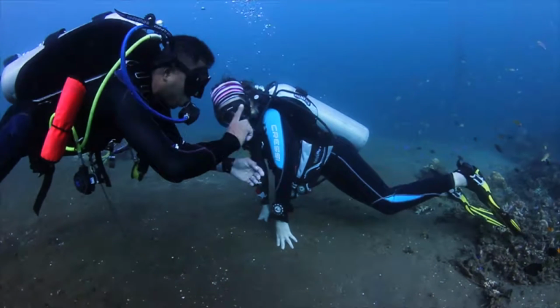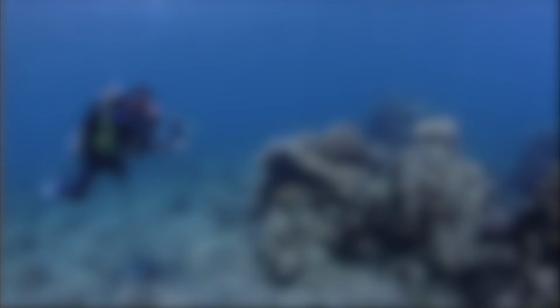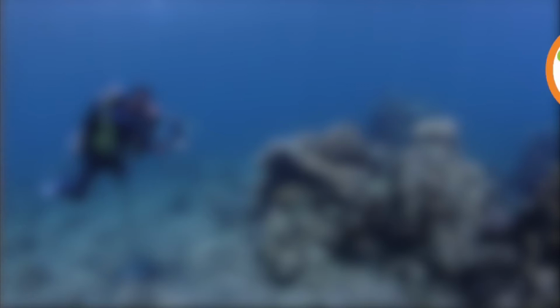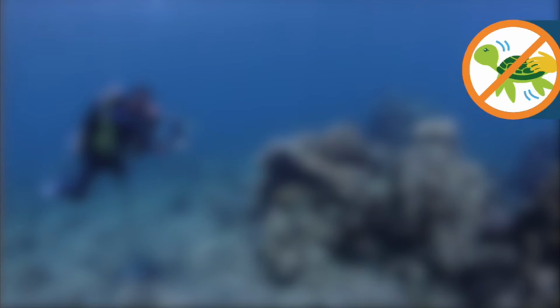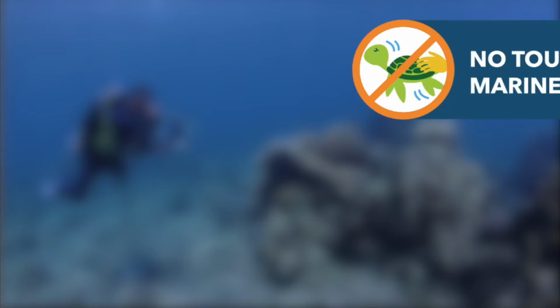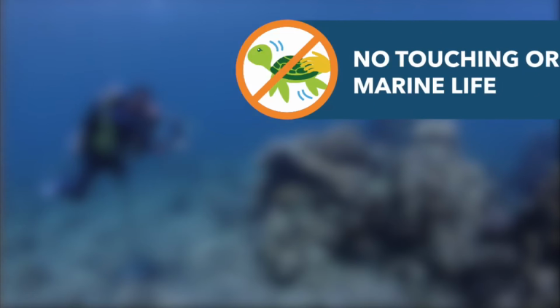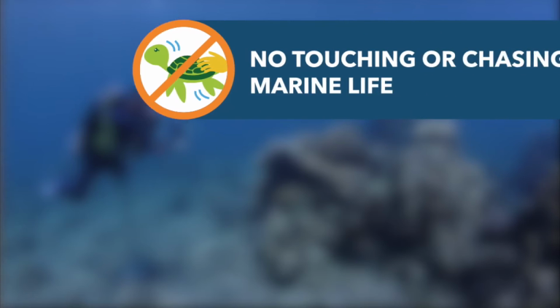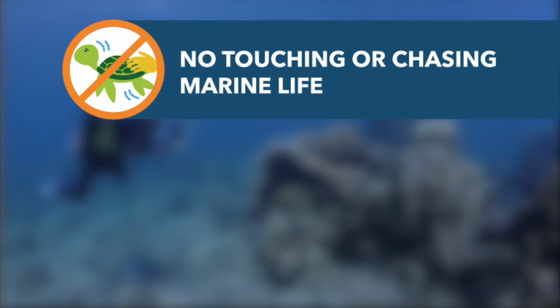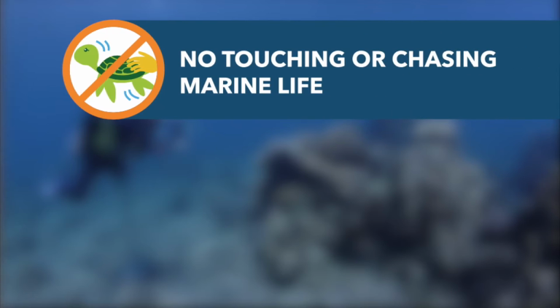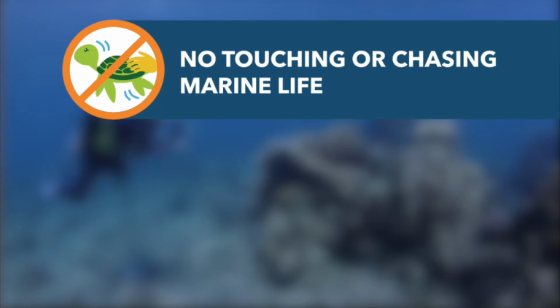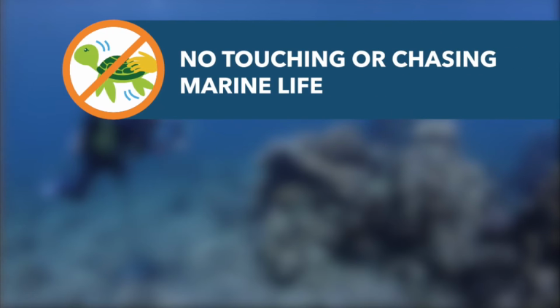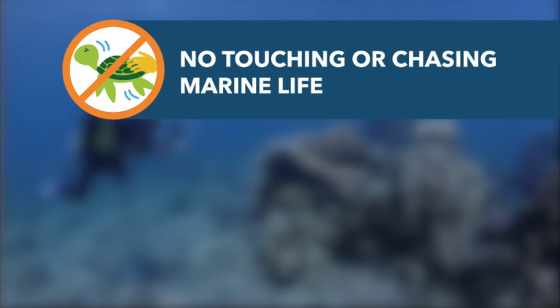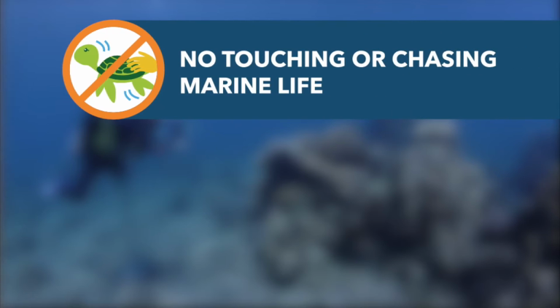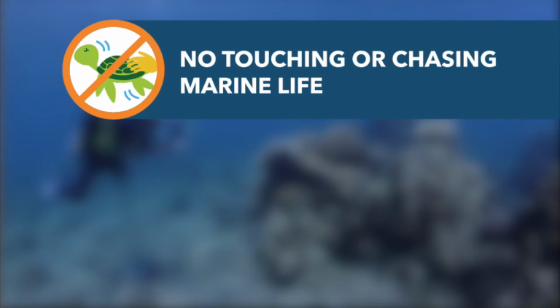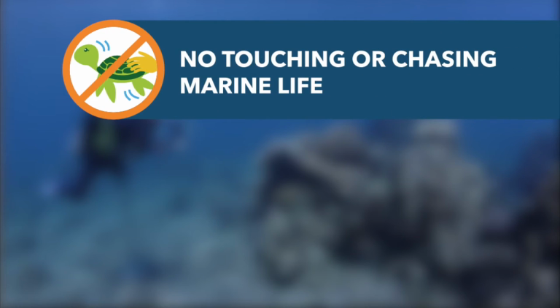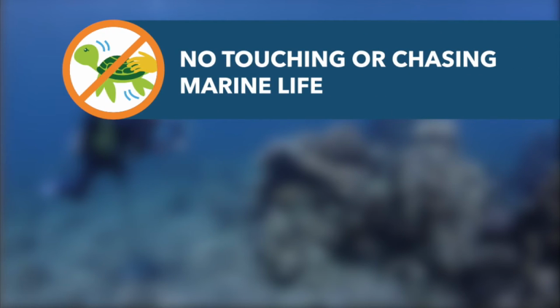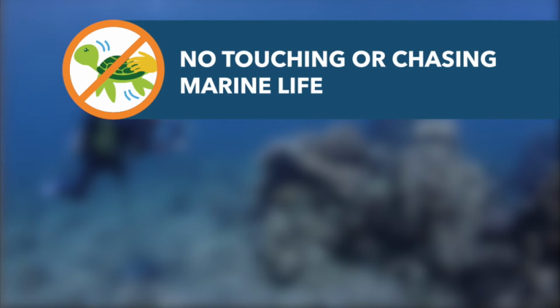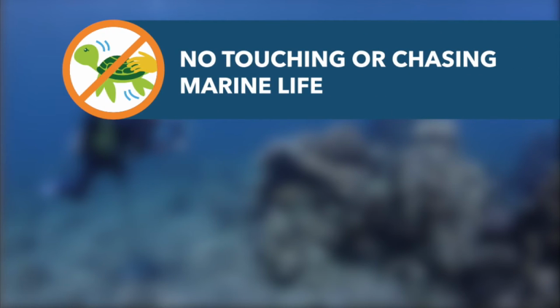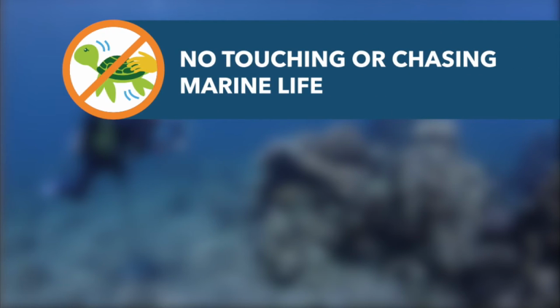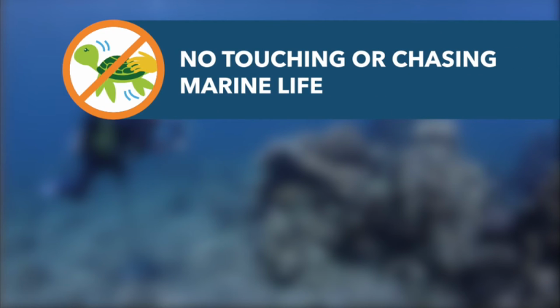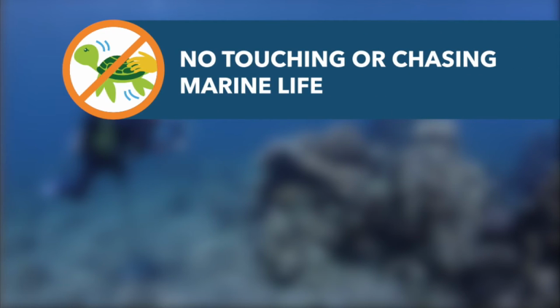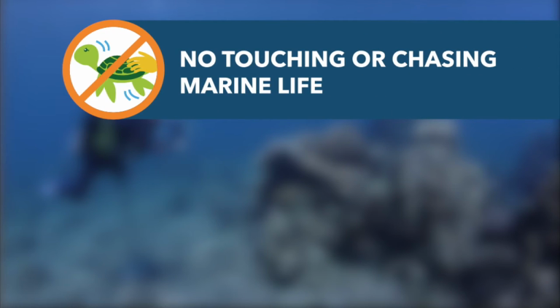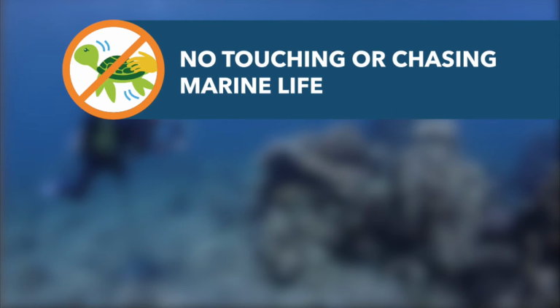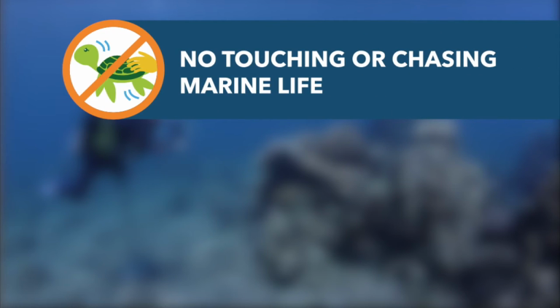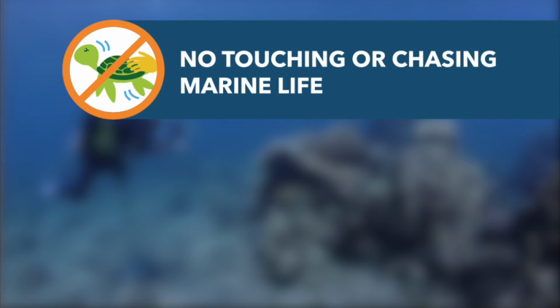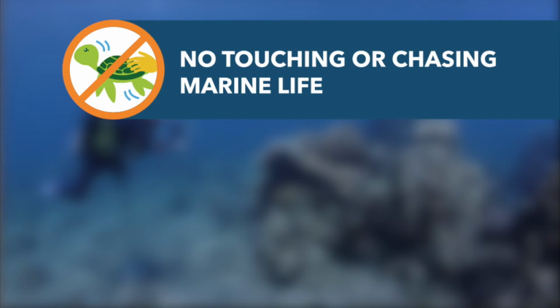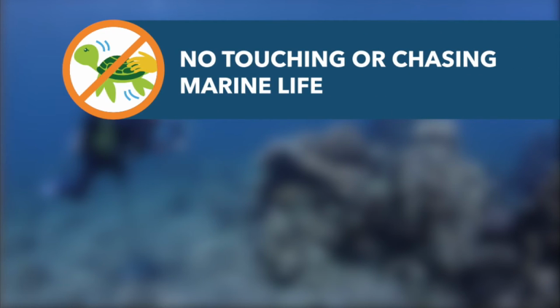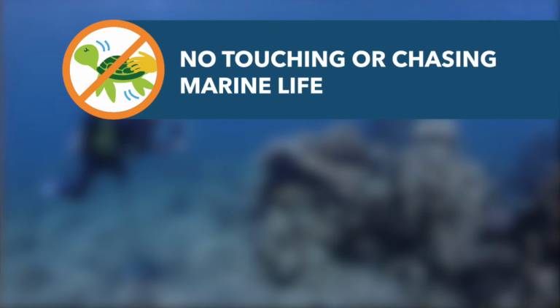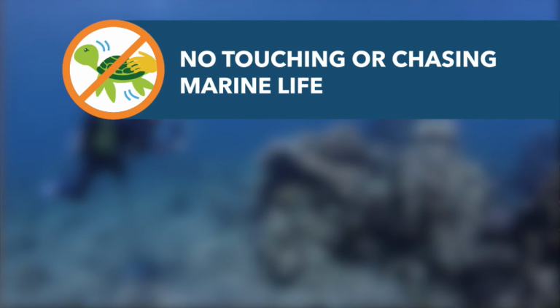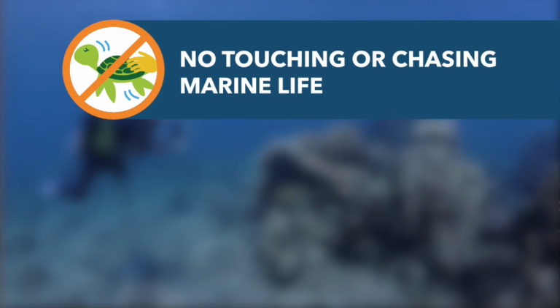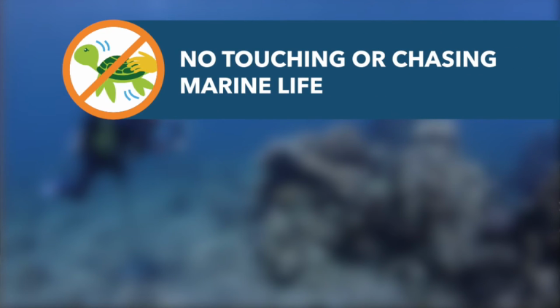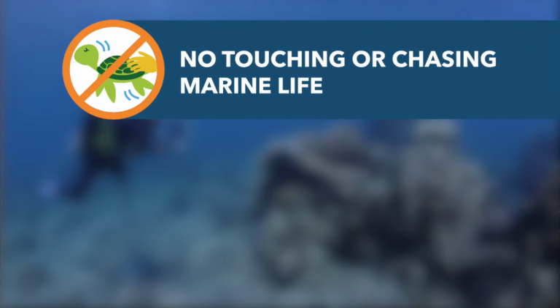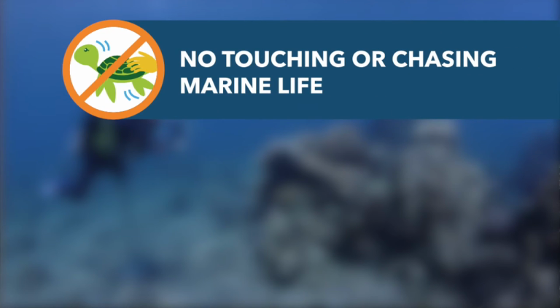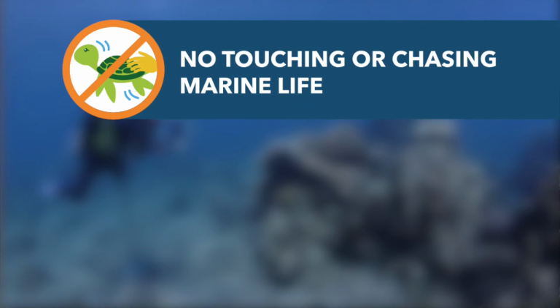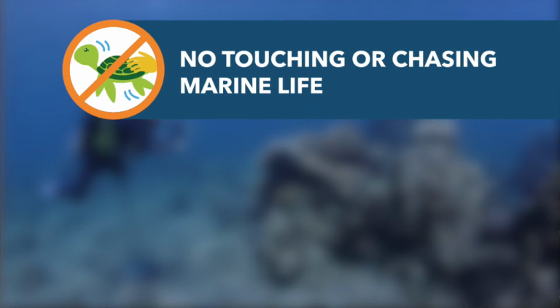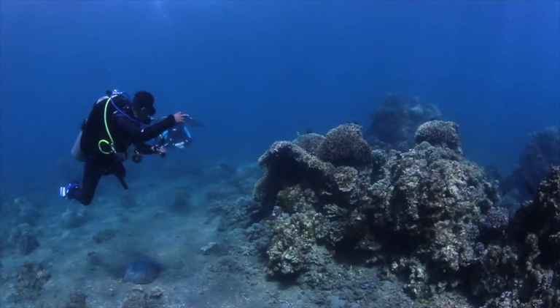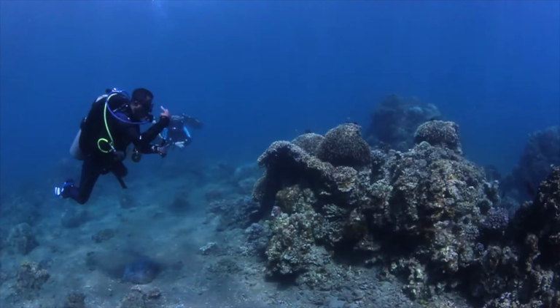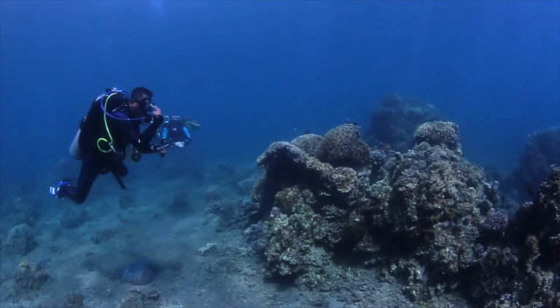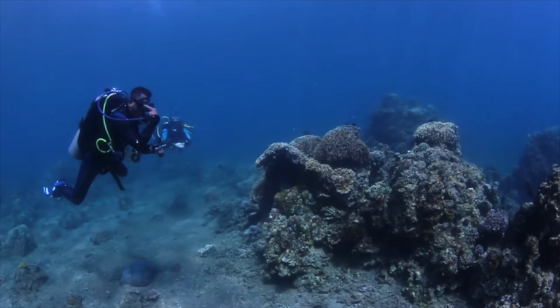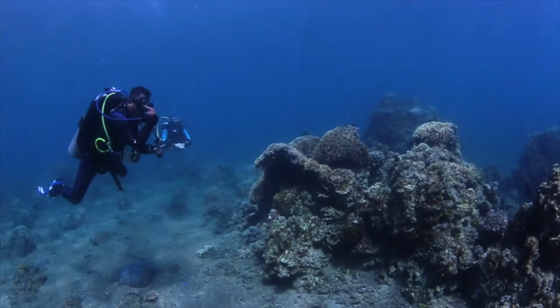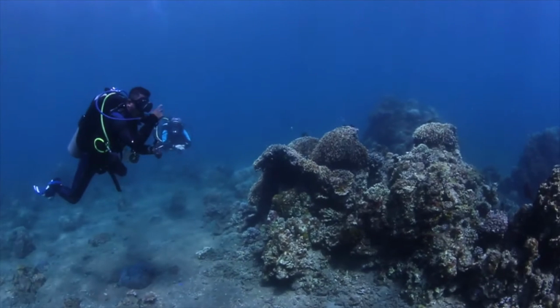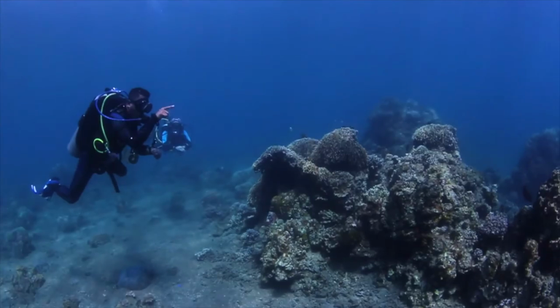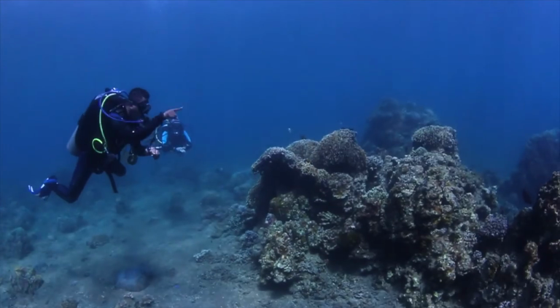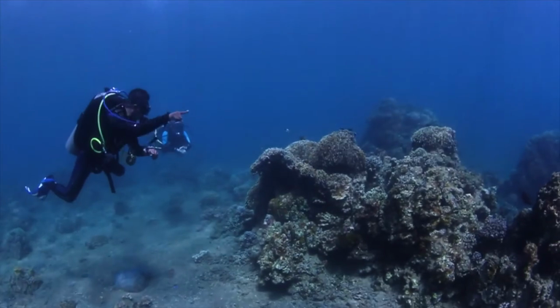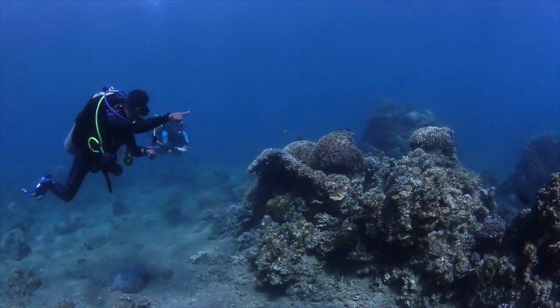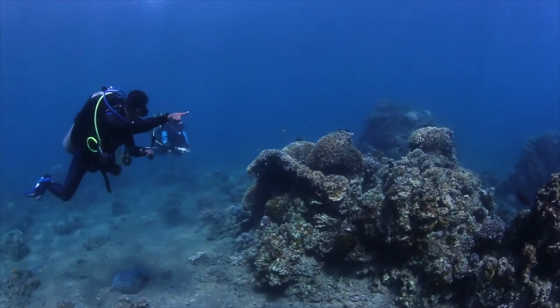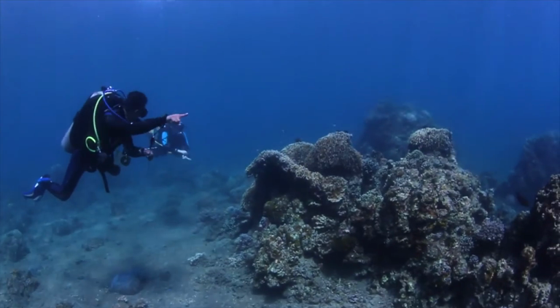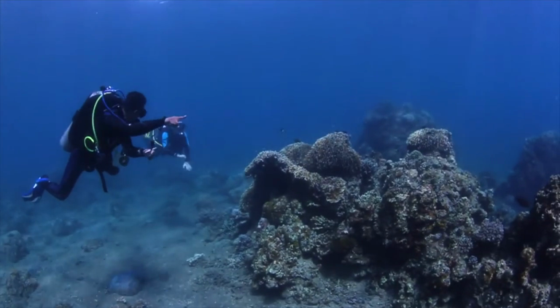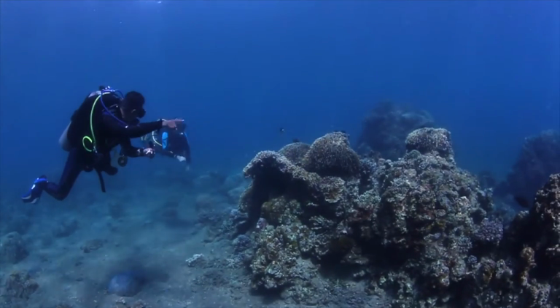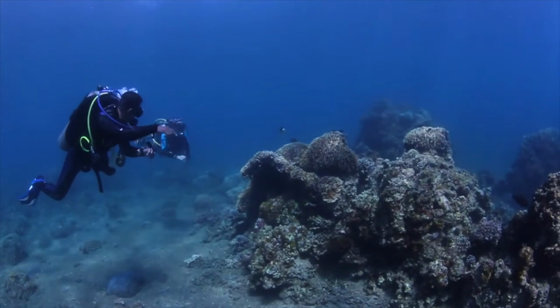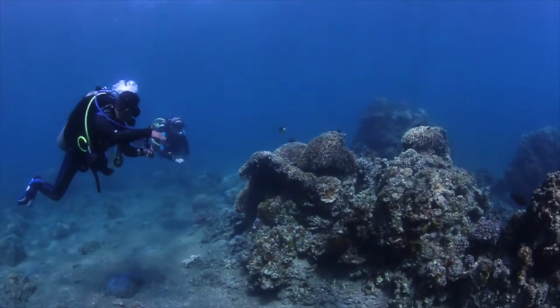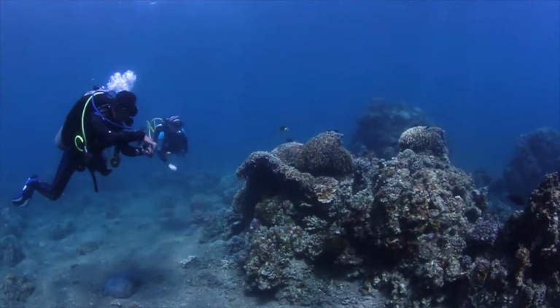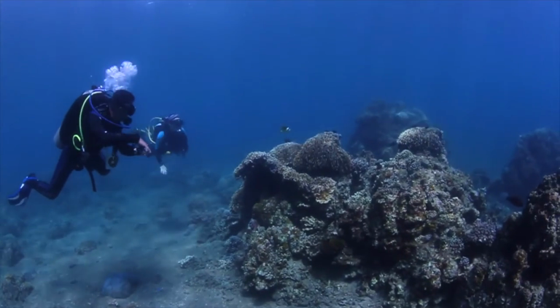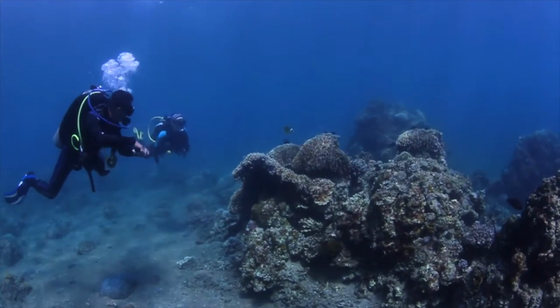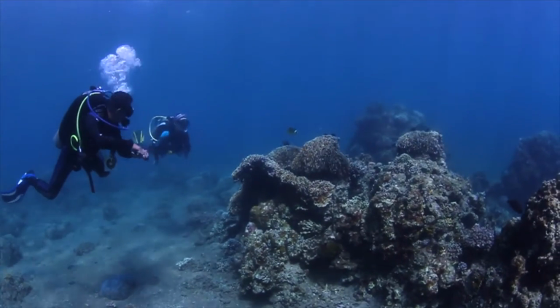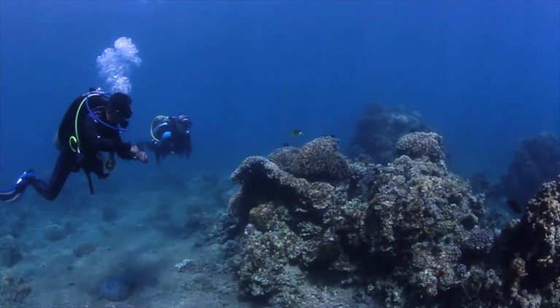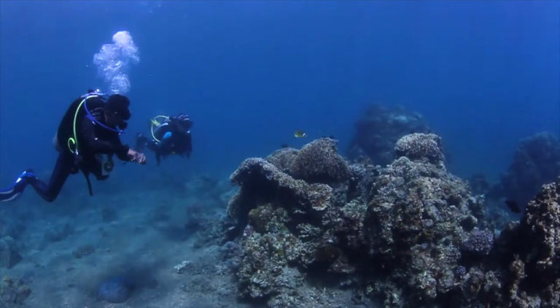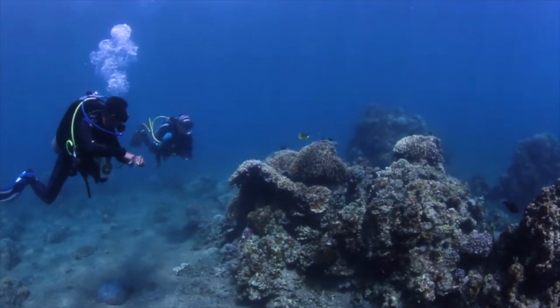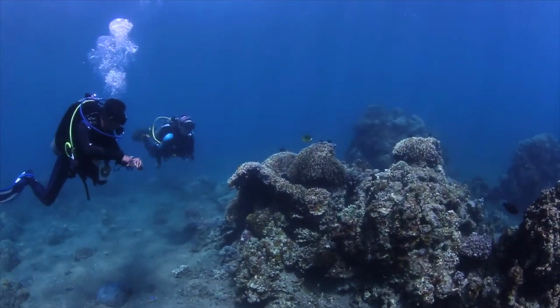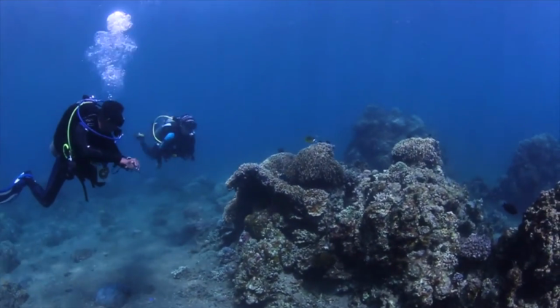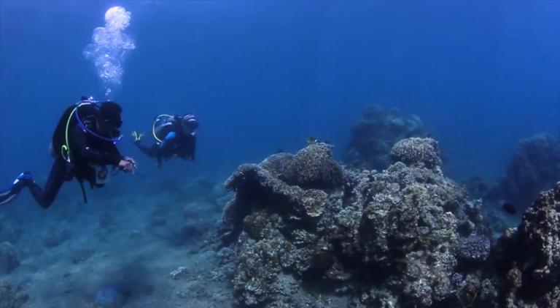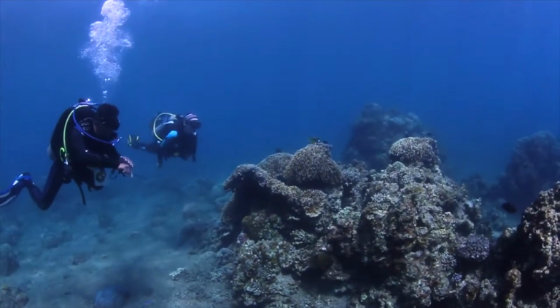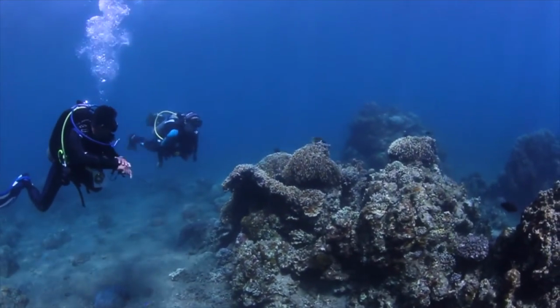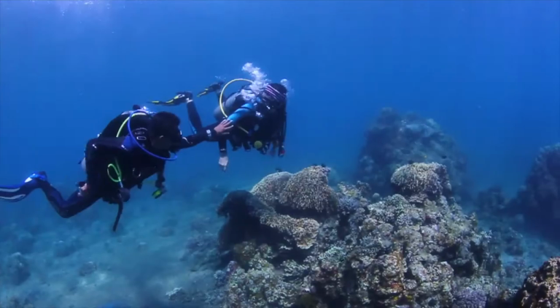Chasing marine life can cause serious stress and damage. Get your divers to relax and enjoy marine life from a respectful distance.